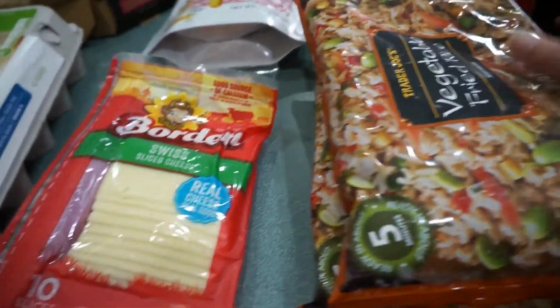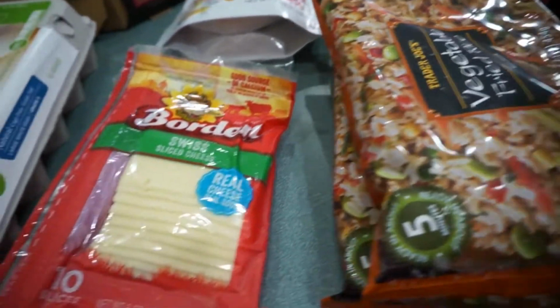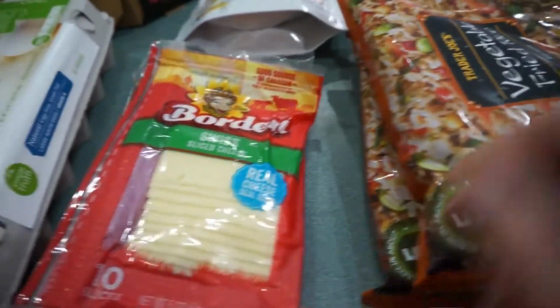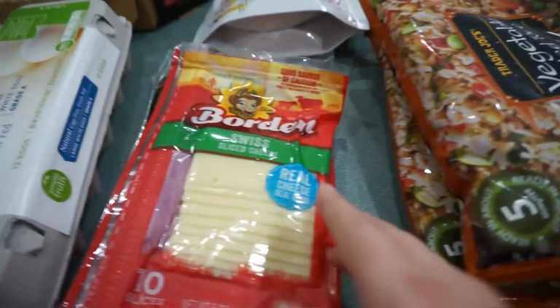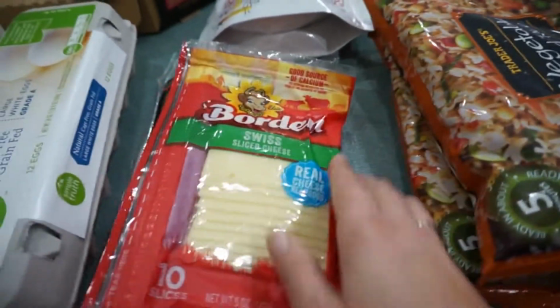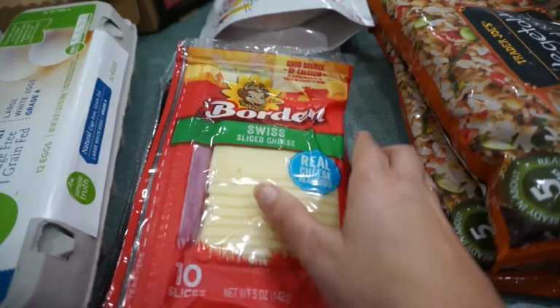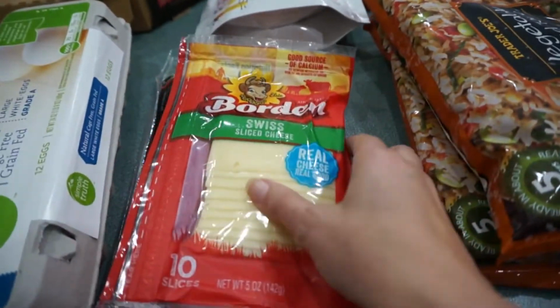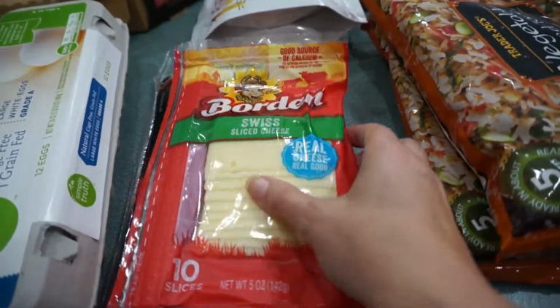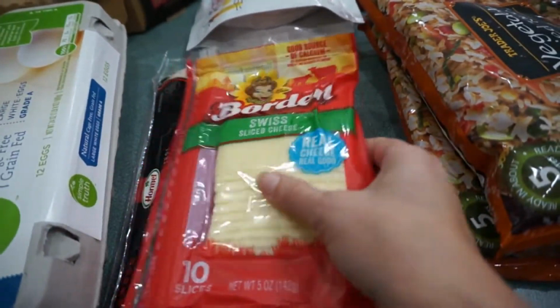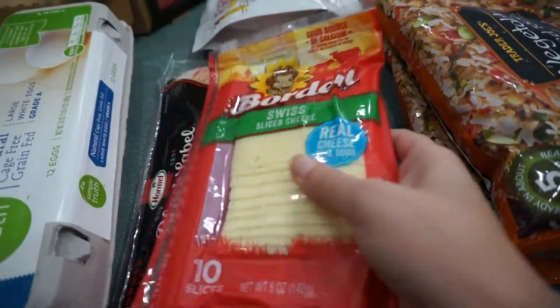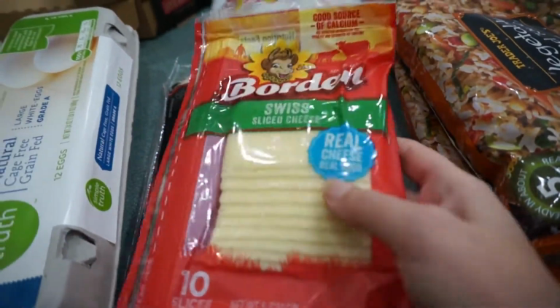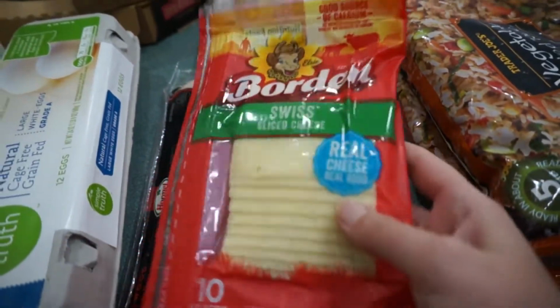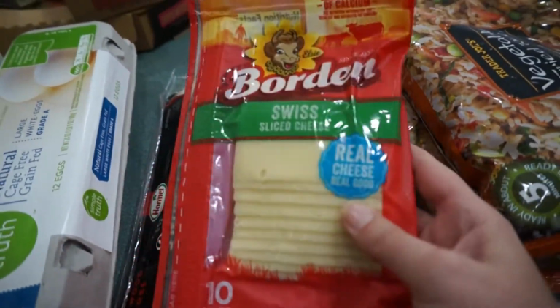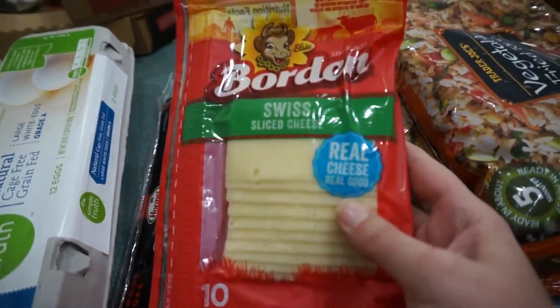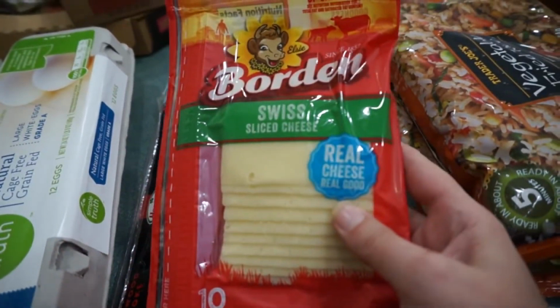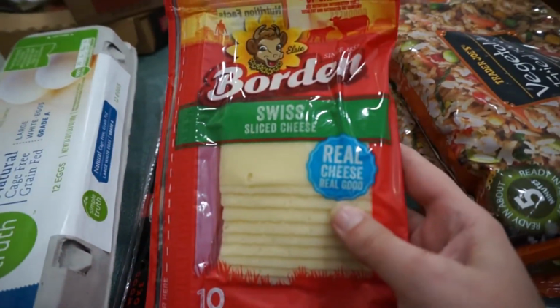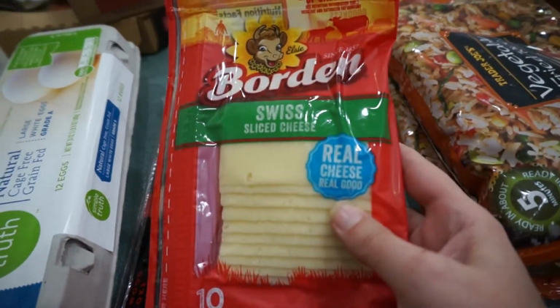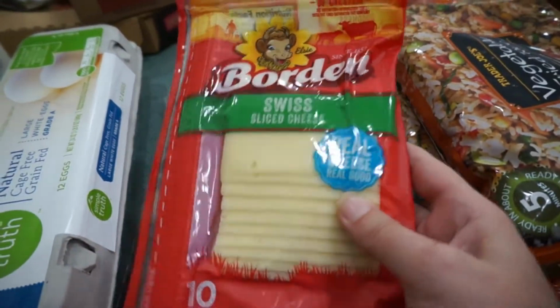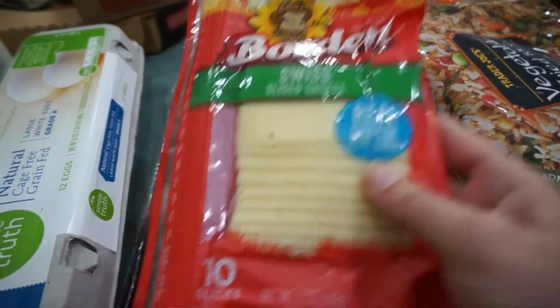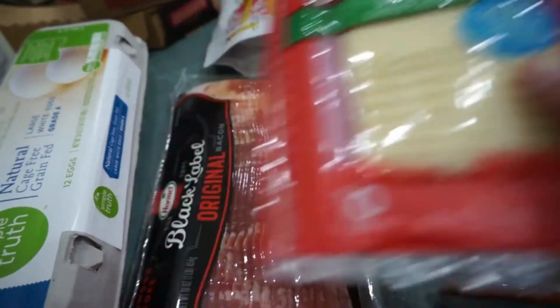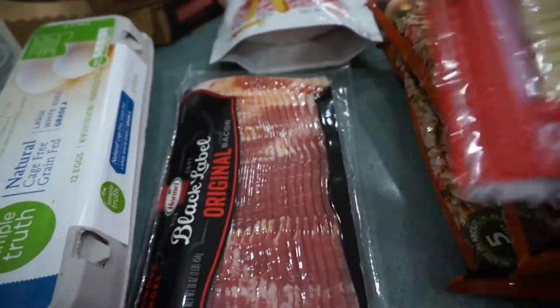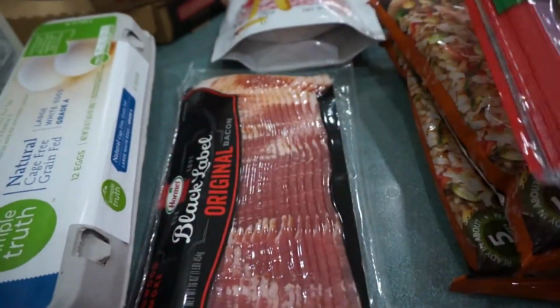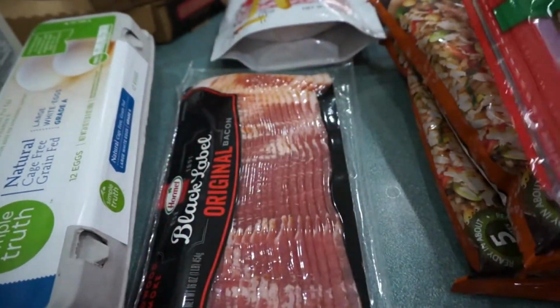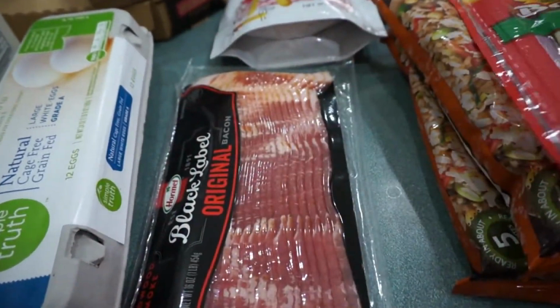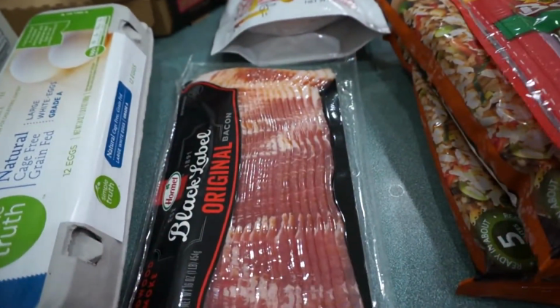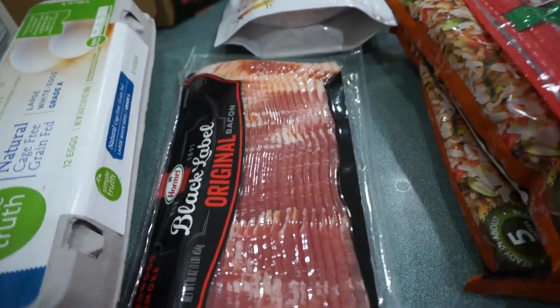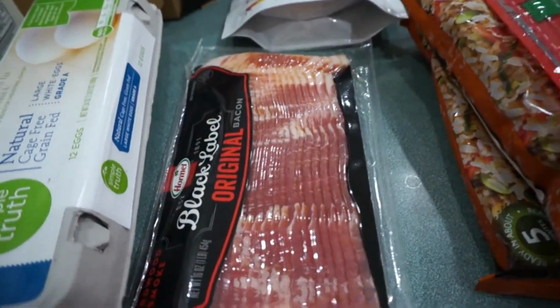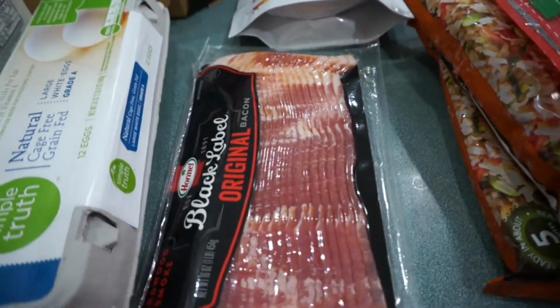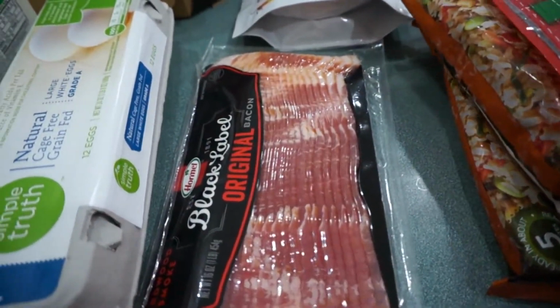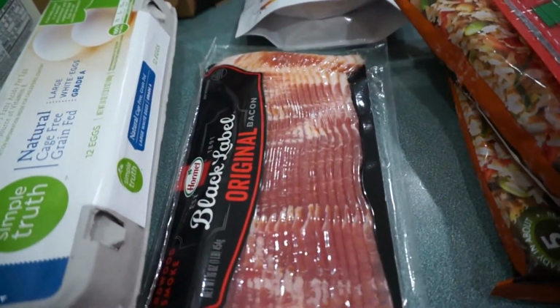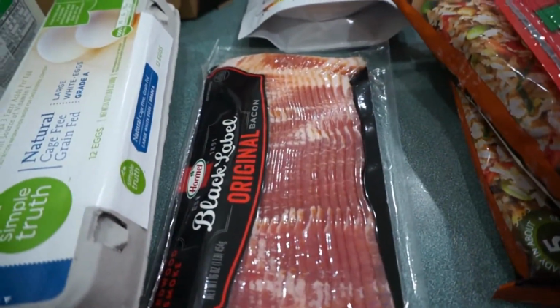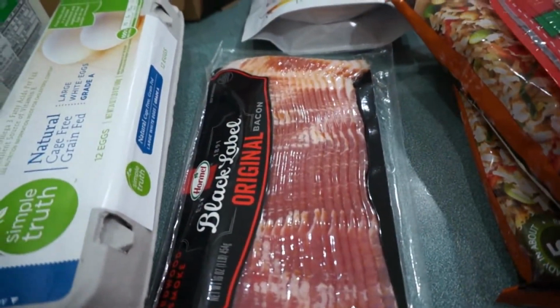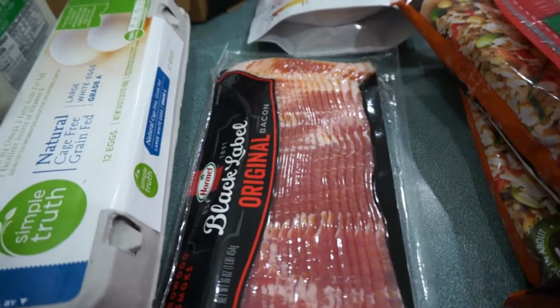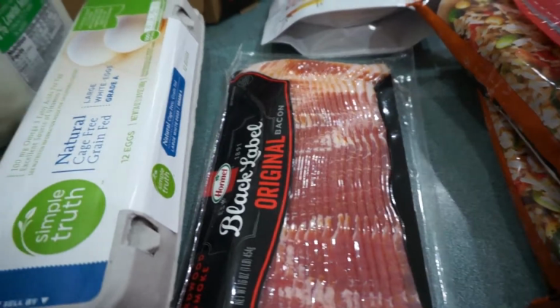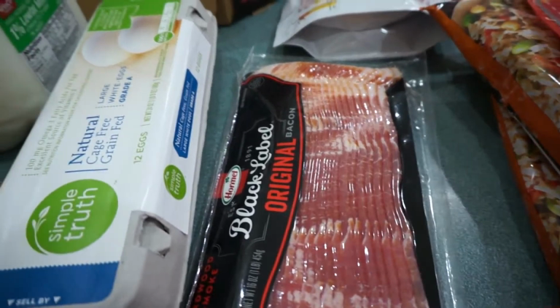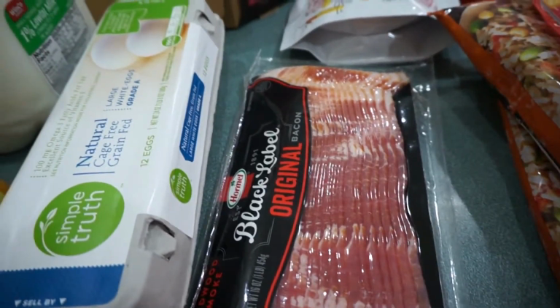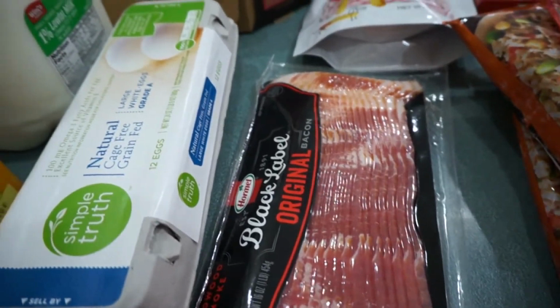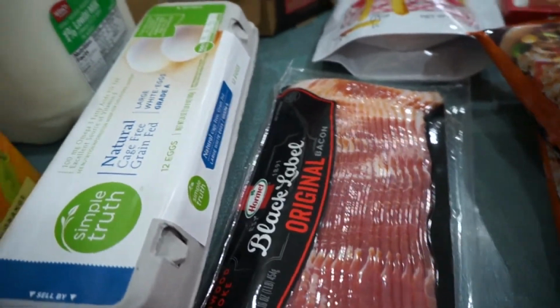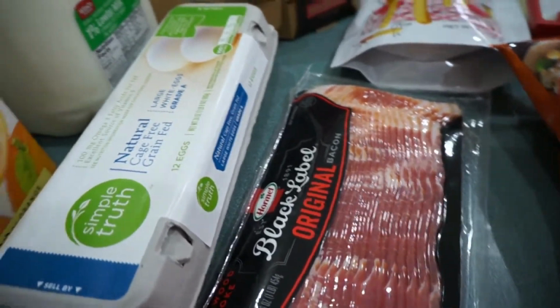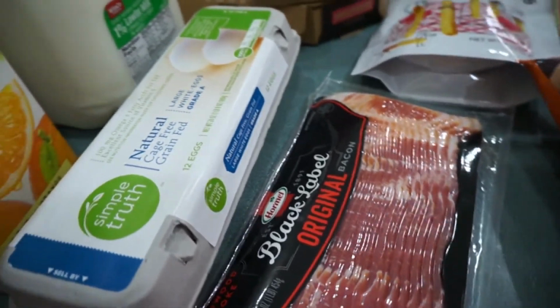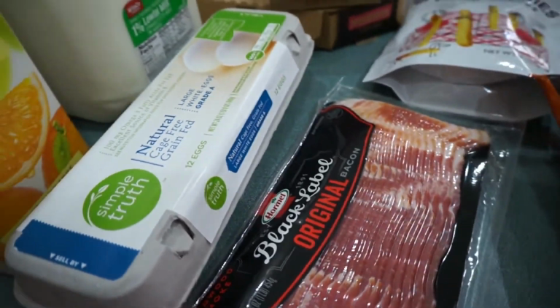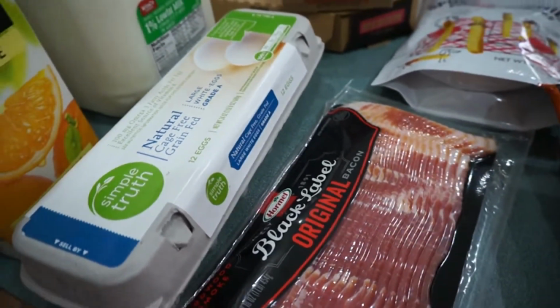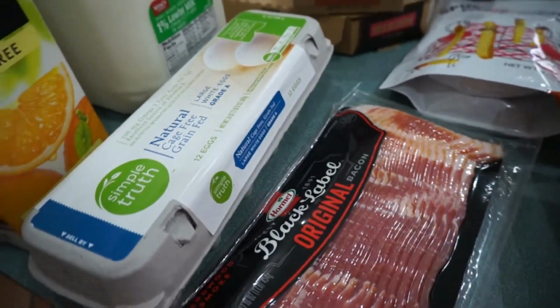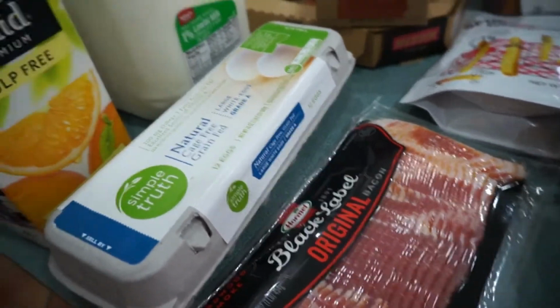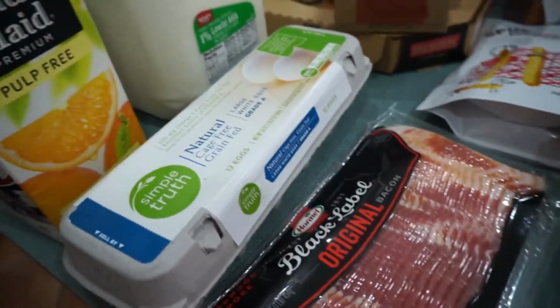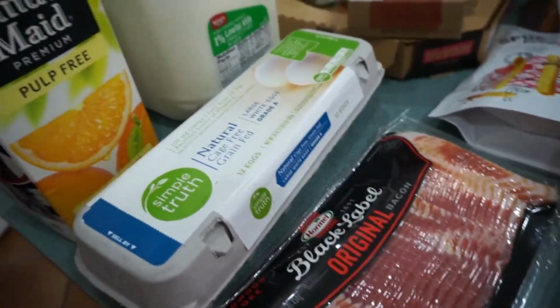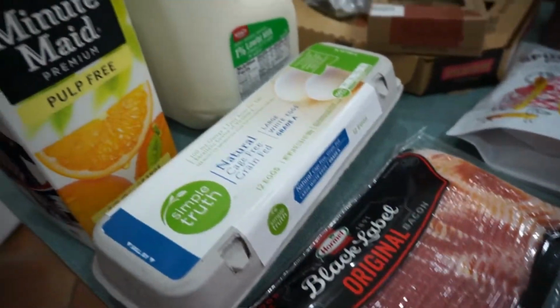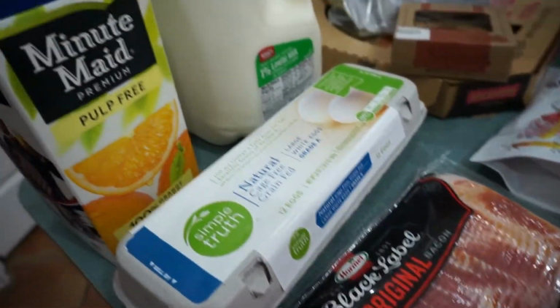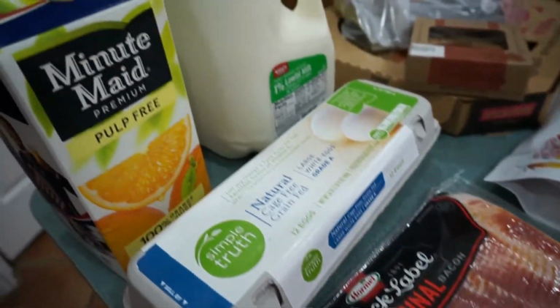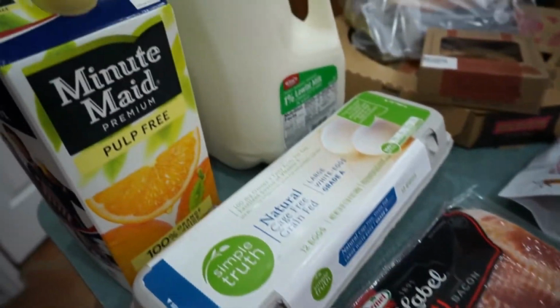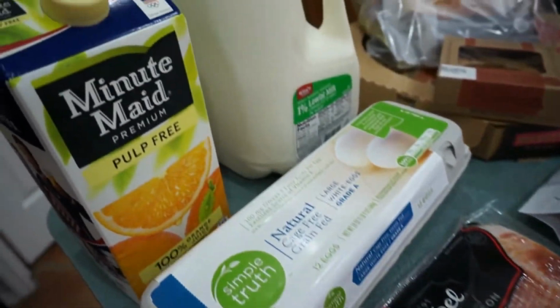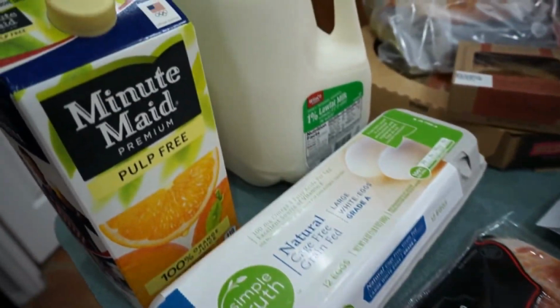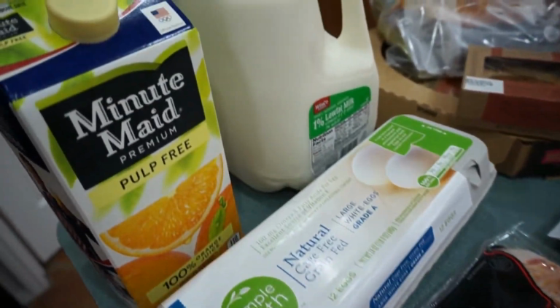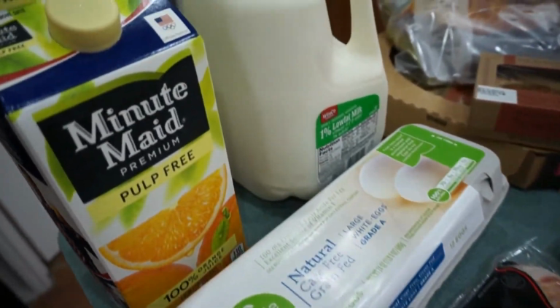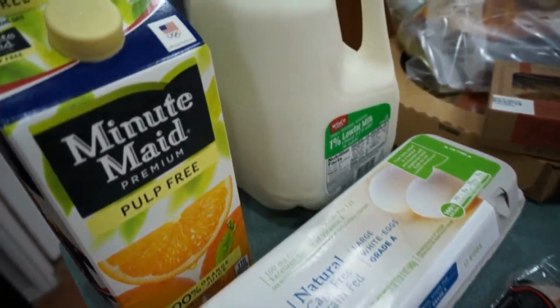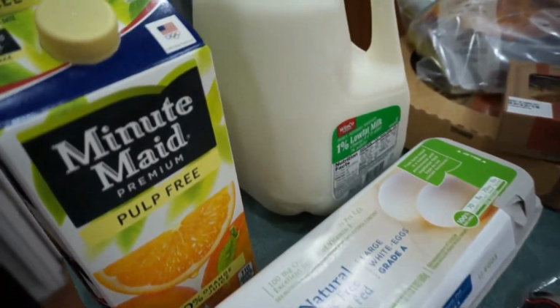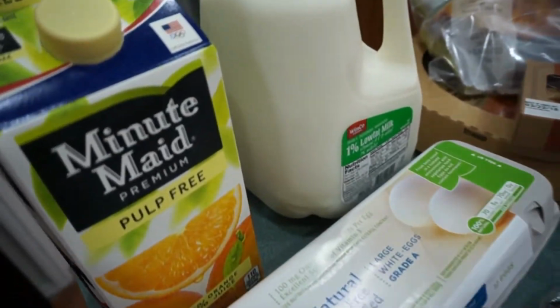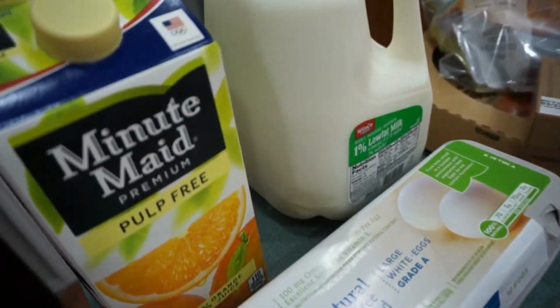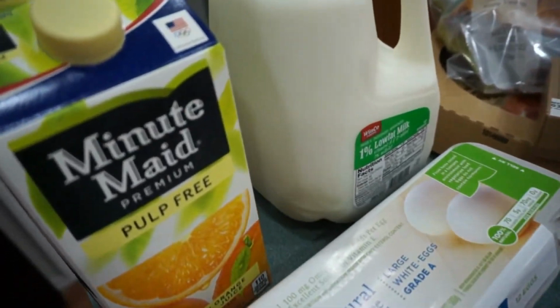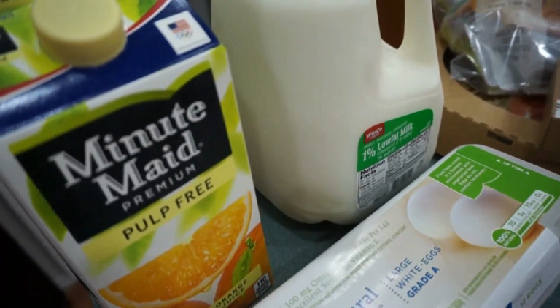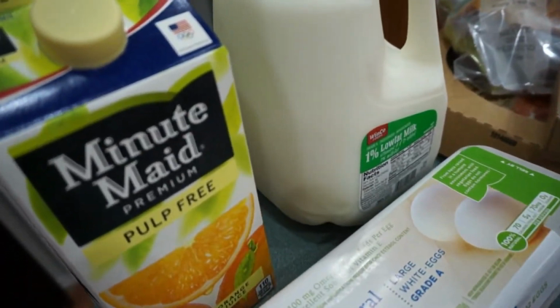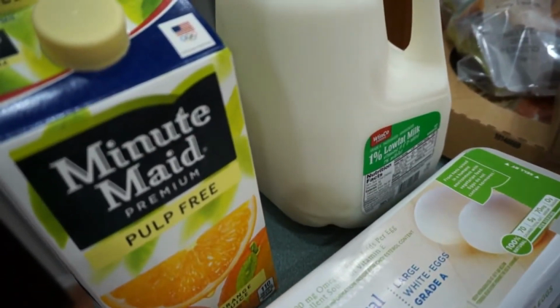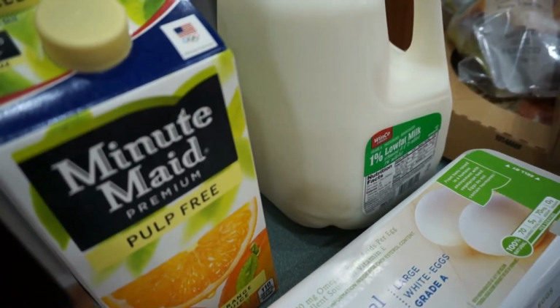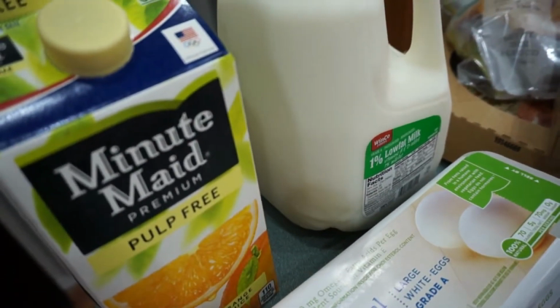Swiss cheese for sandwiches, bacon, a dozen eggs, orange juice, and milk.